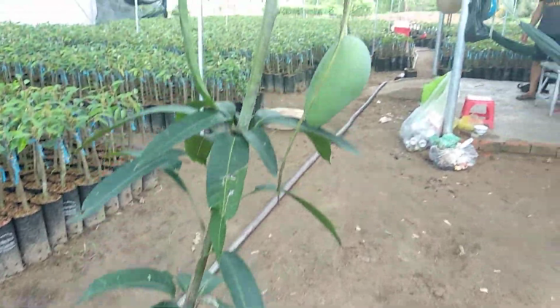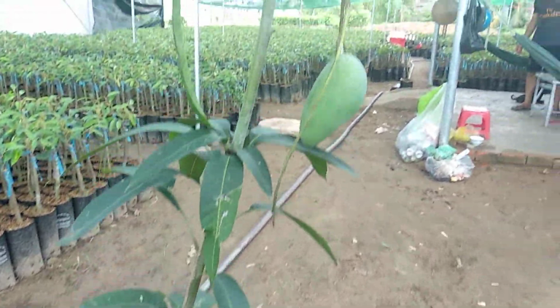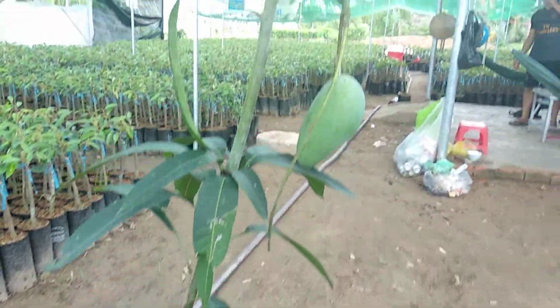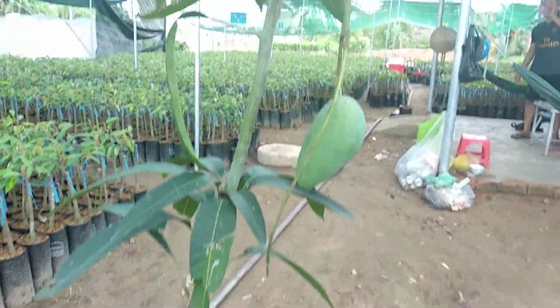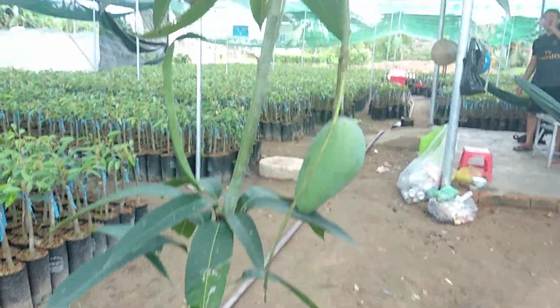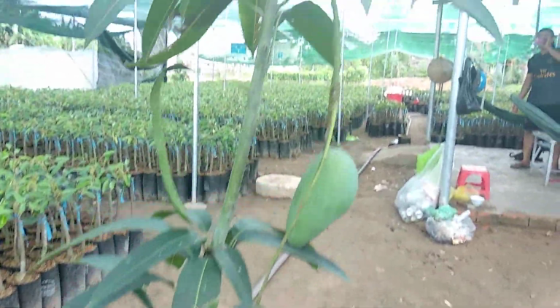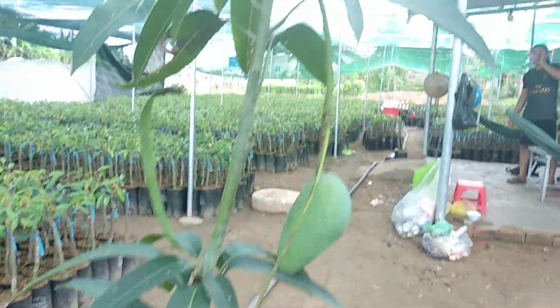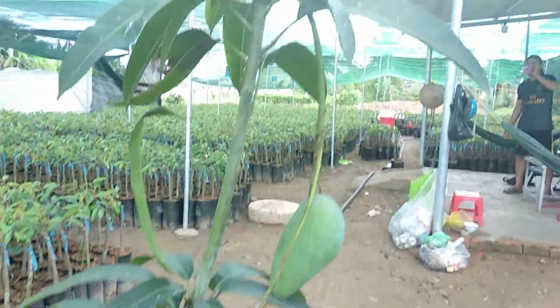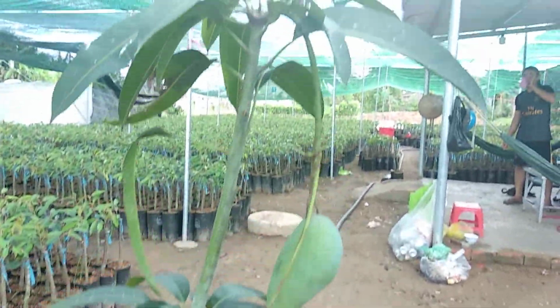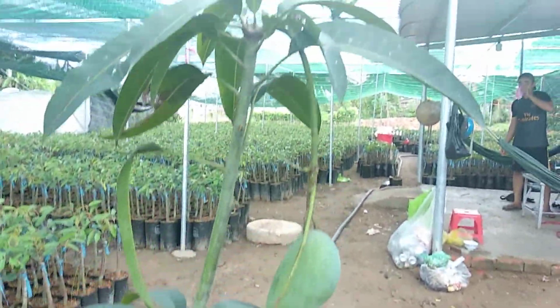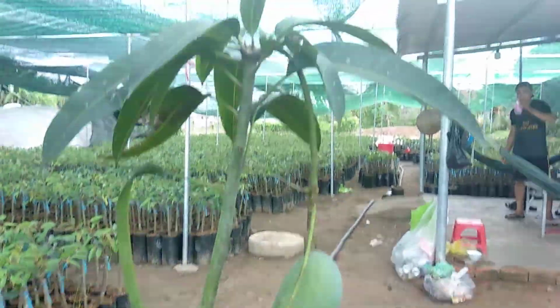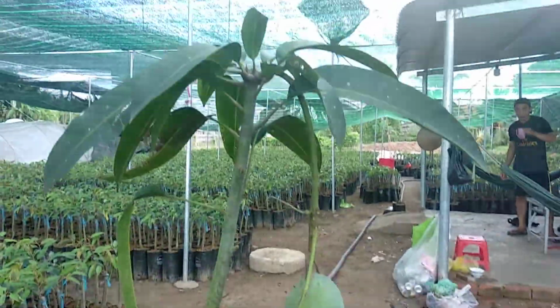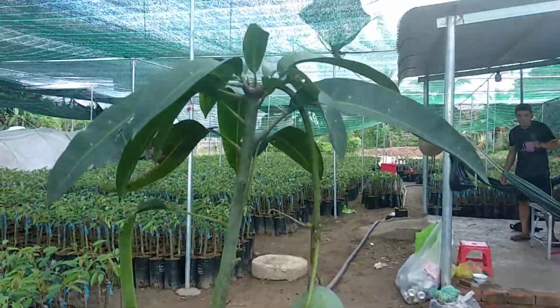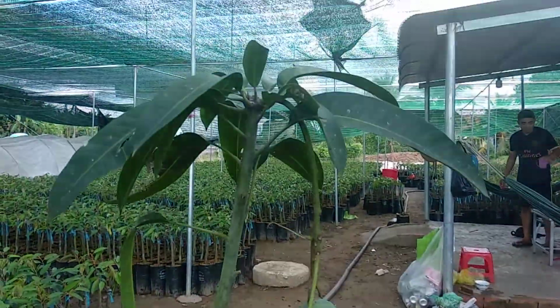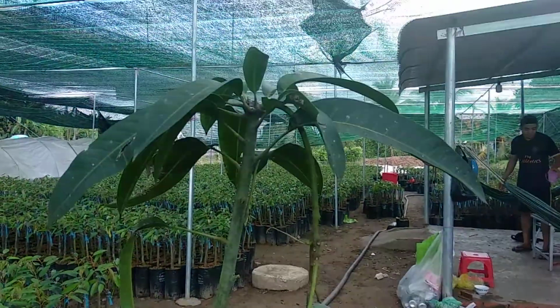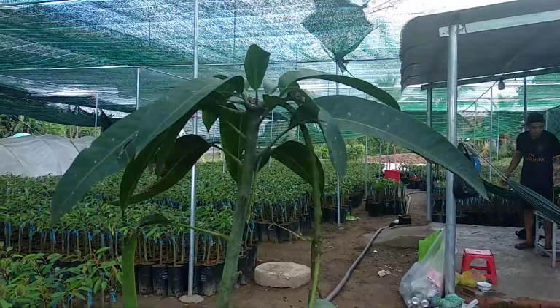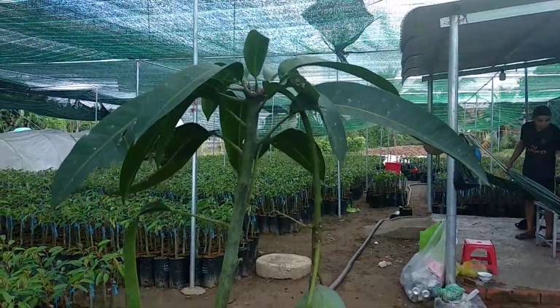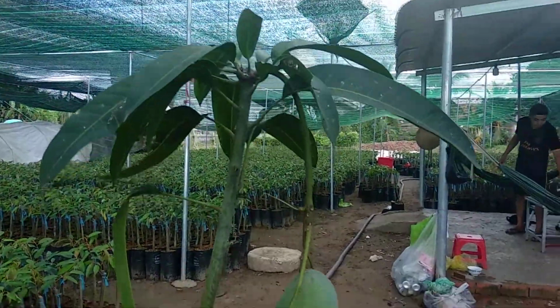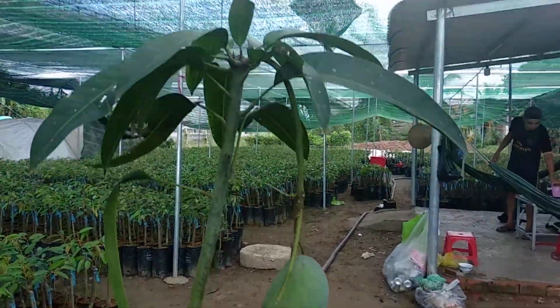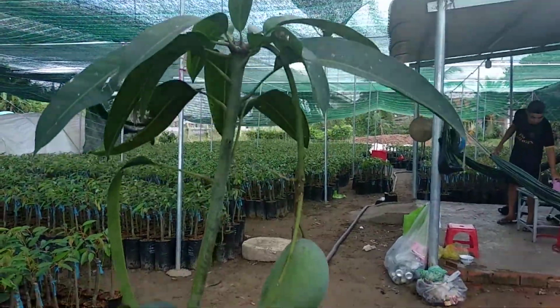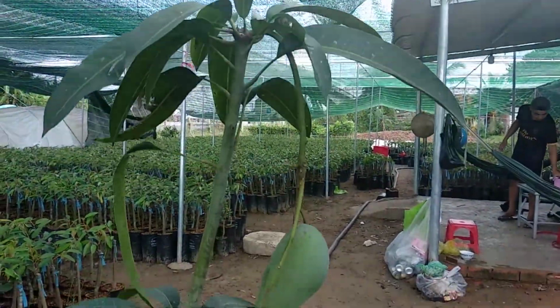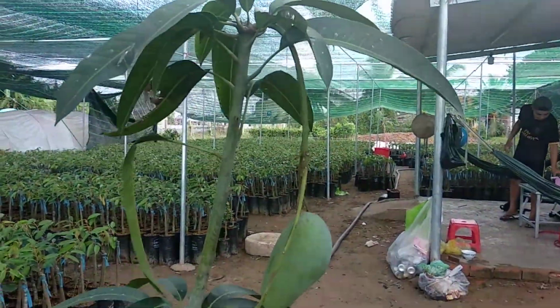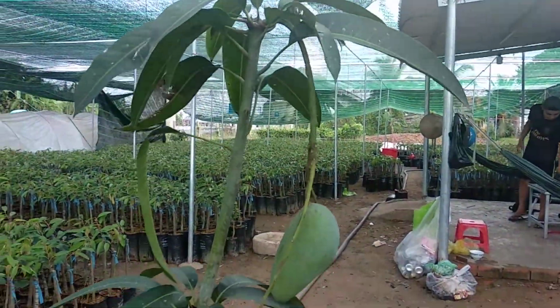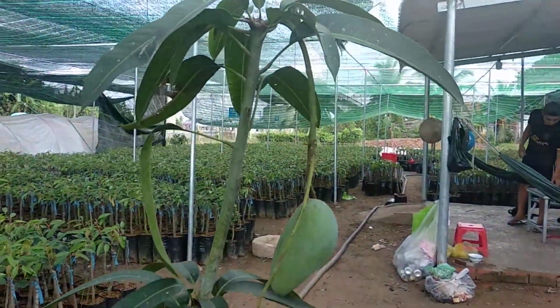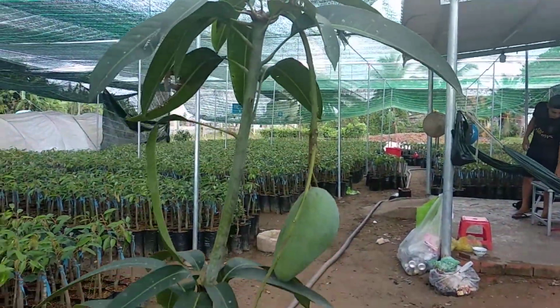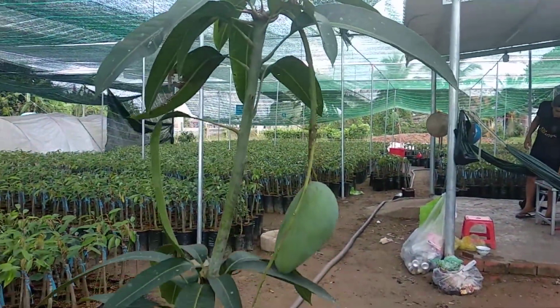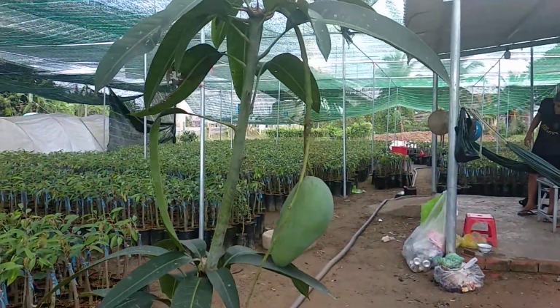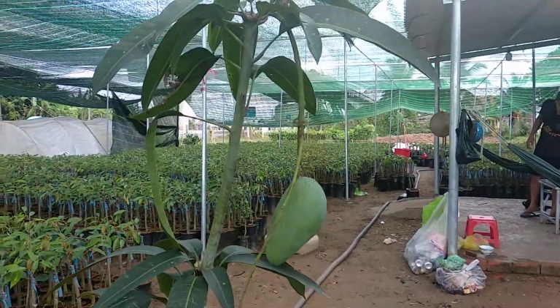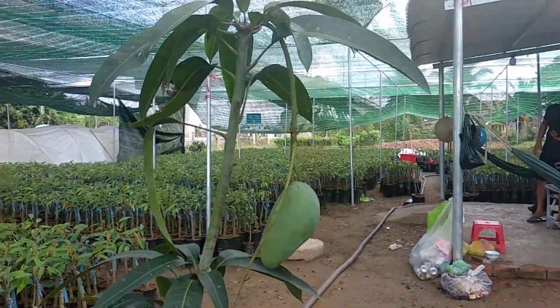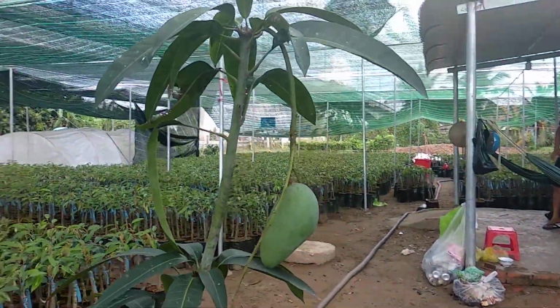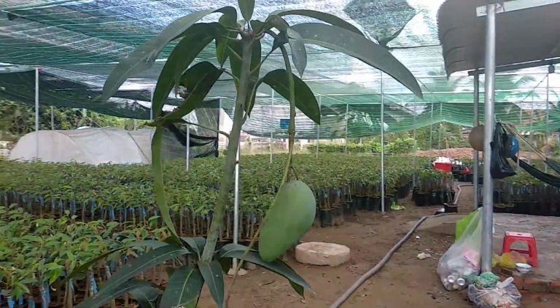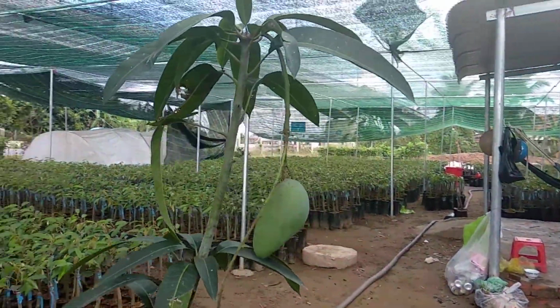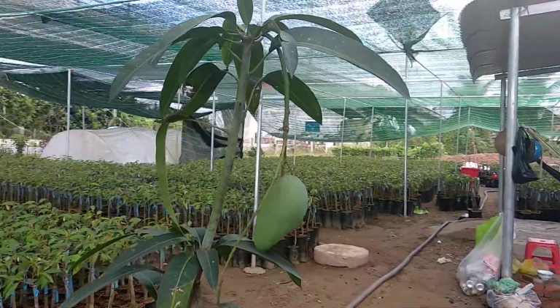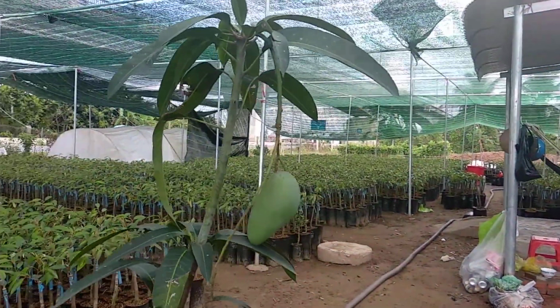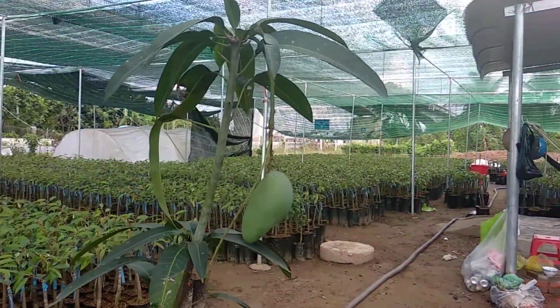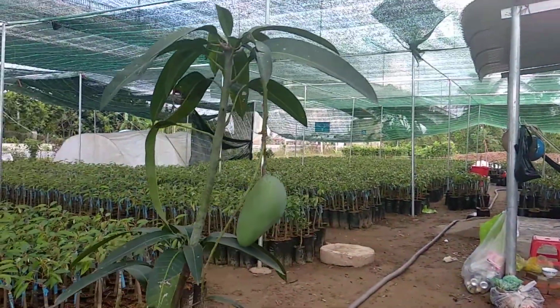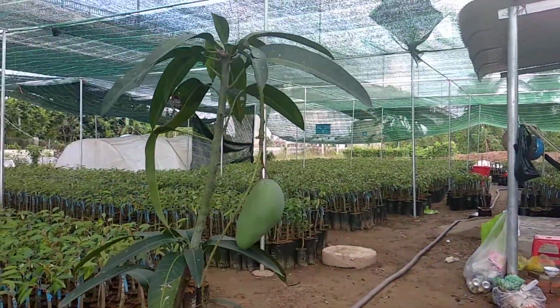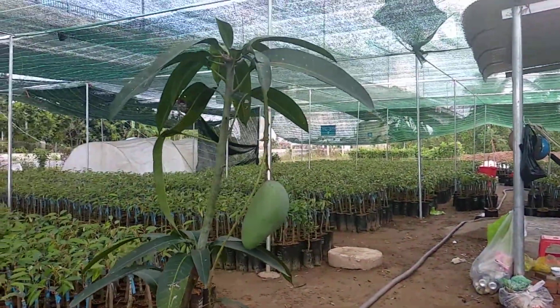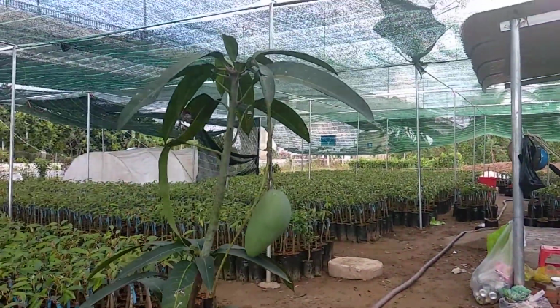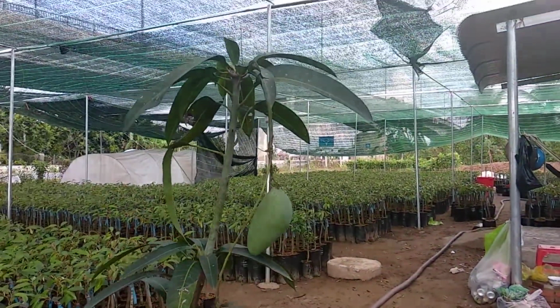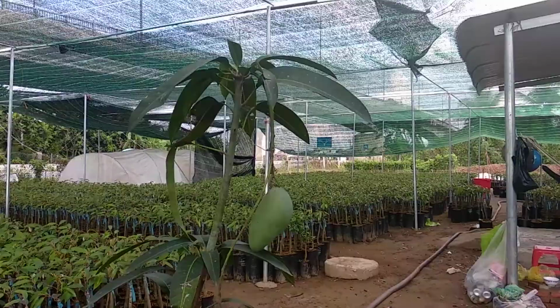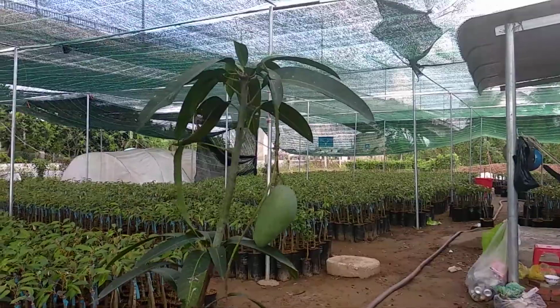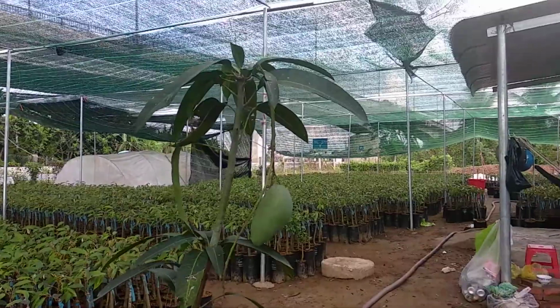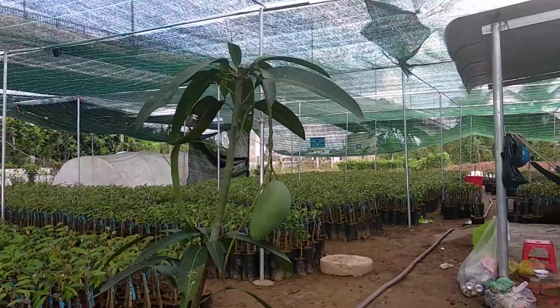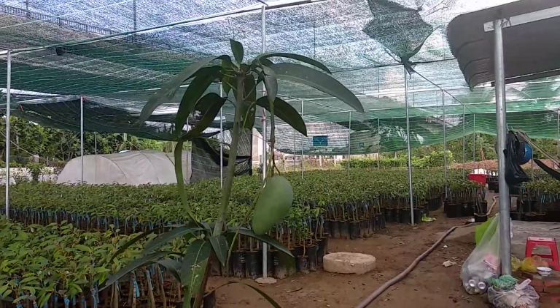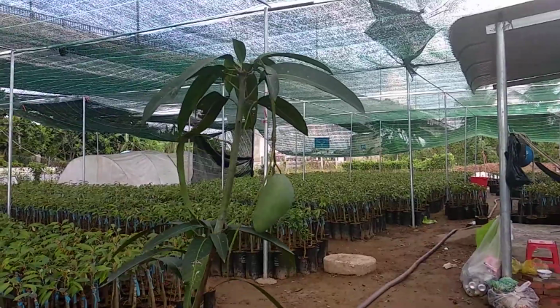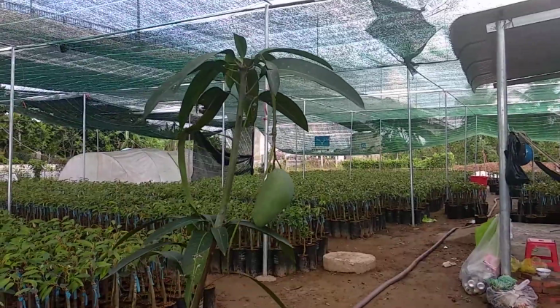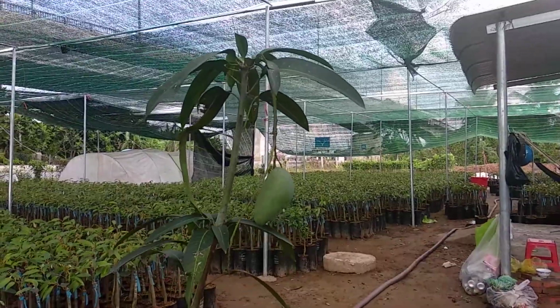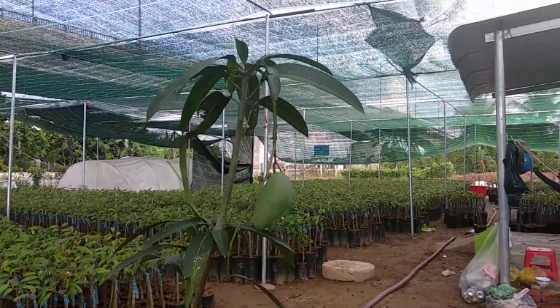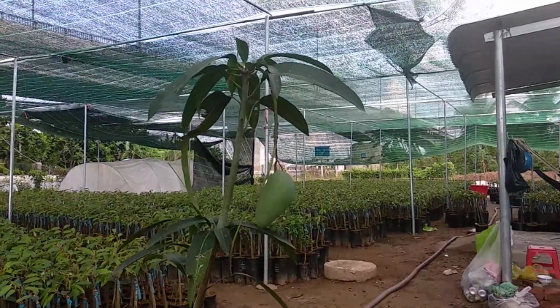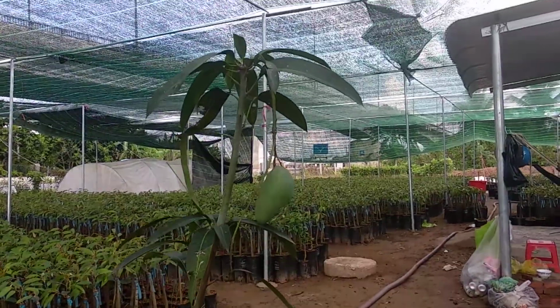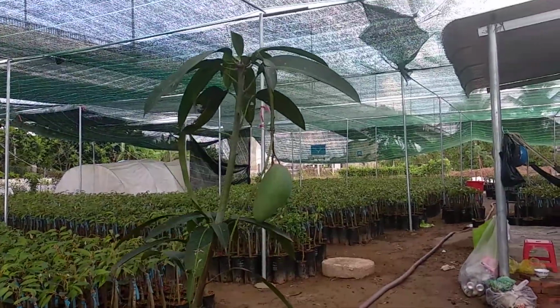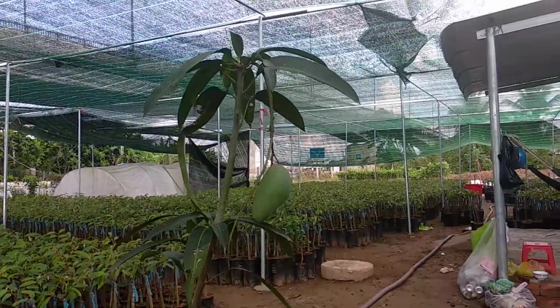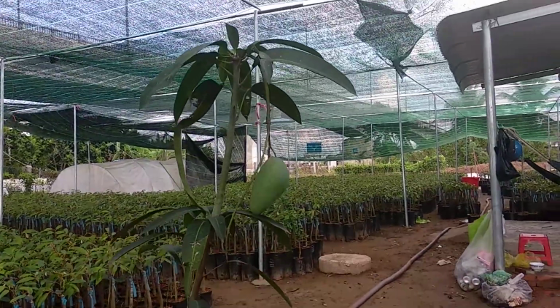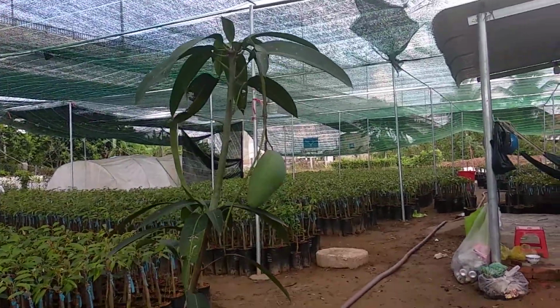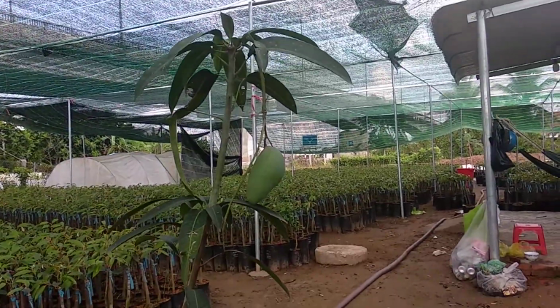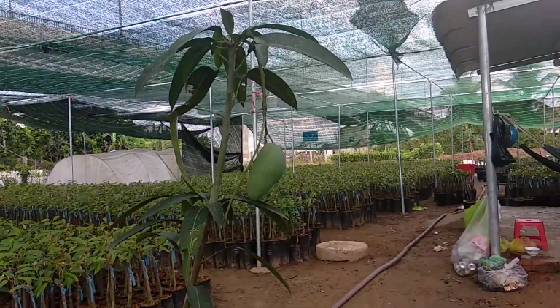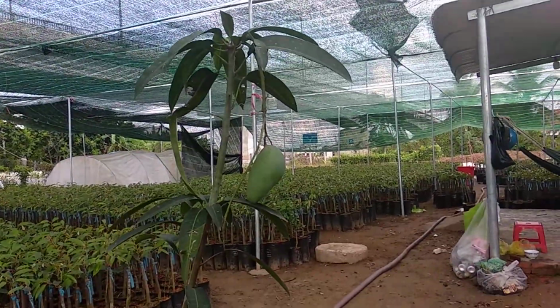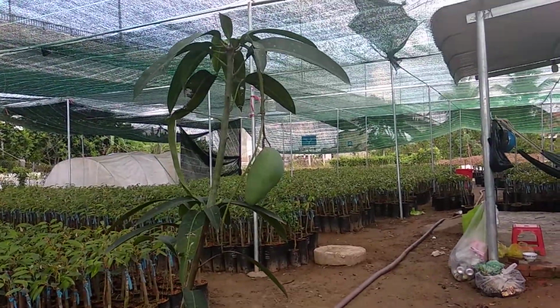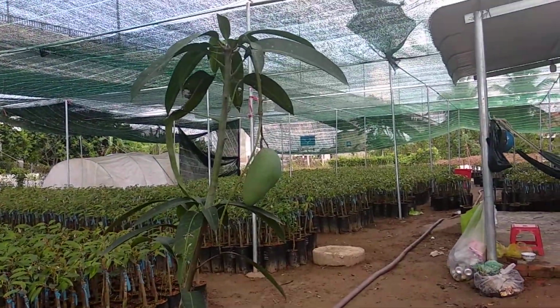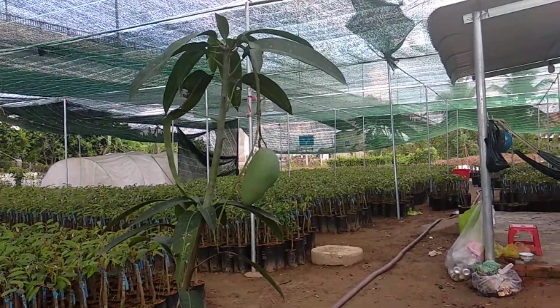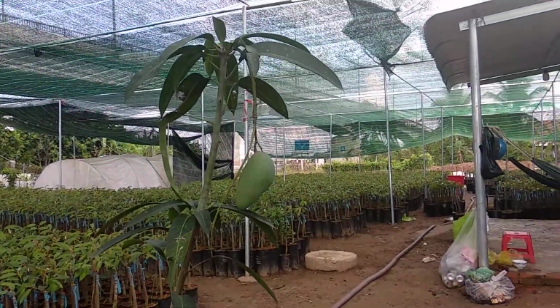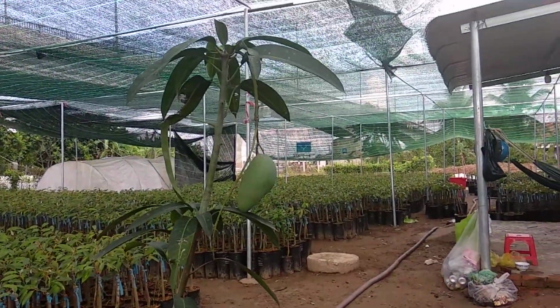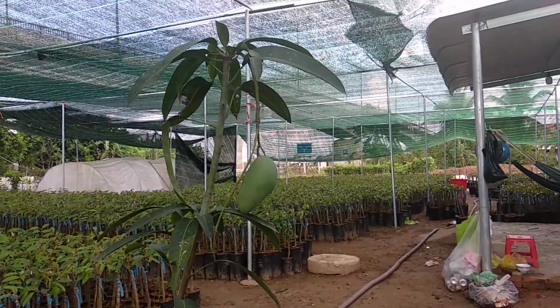The tree is white. It has a blue-brown bud. It has a brown bud.